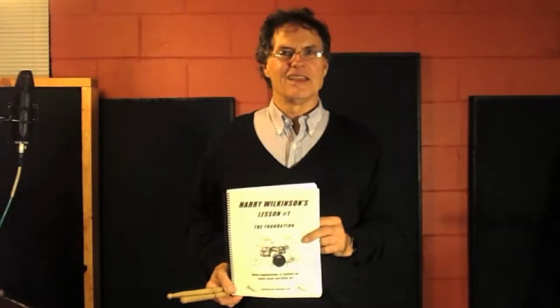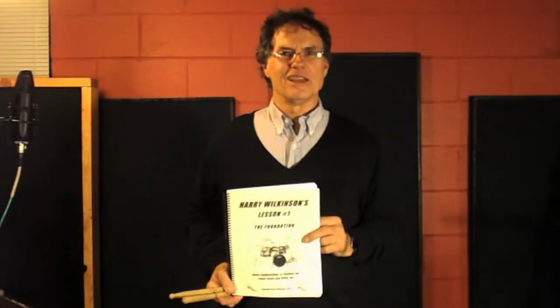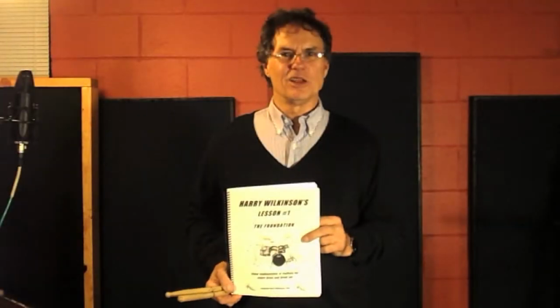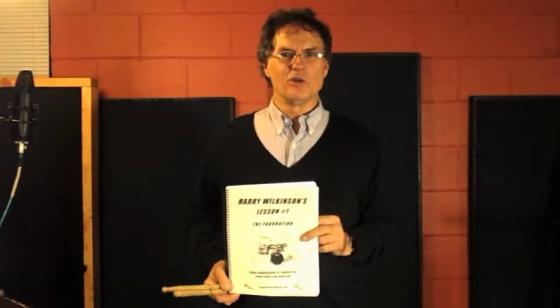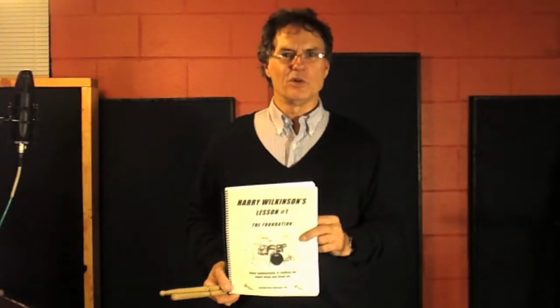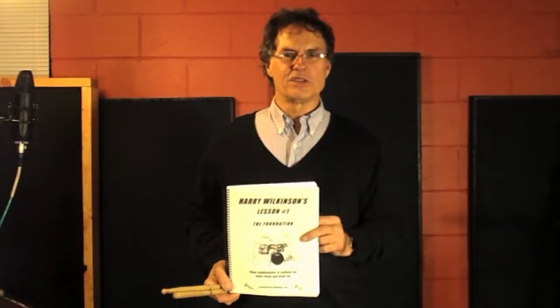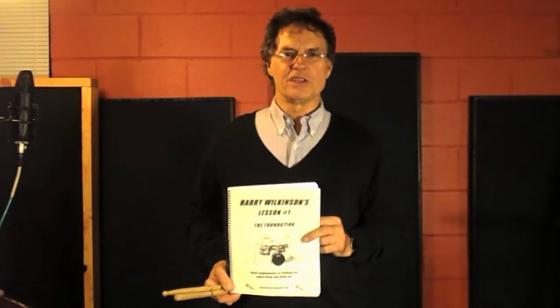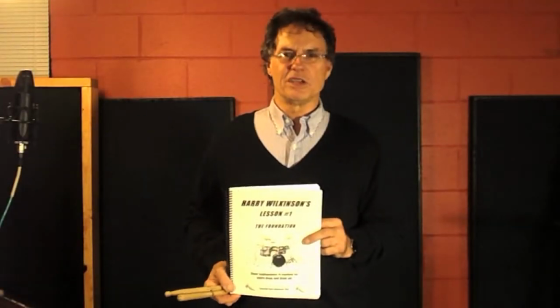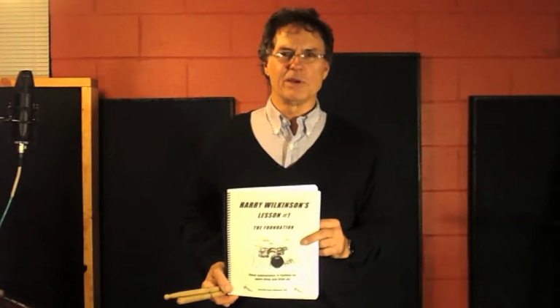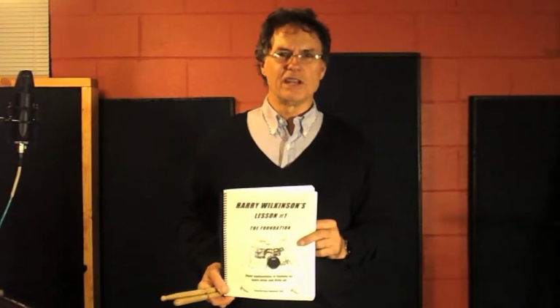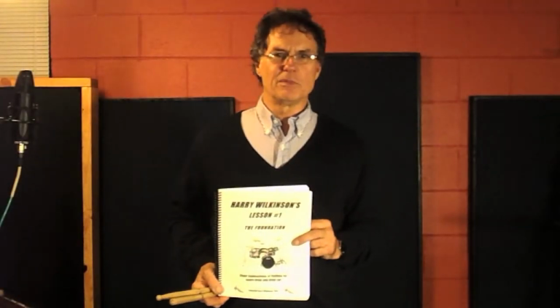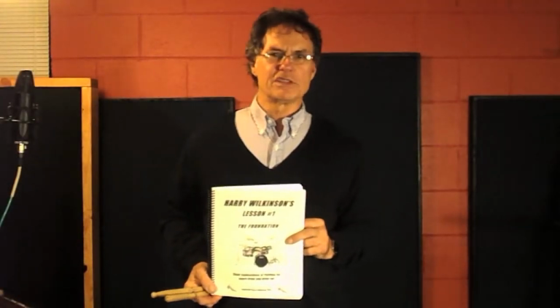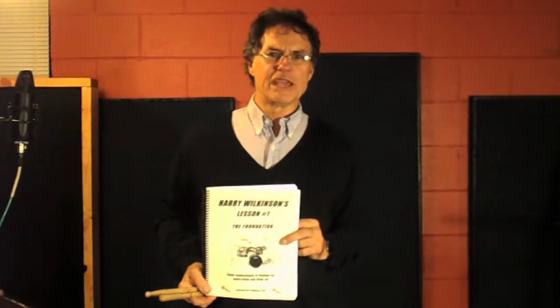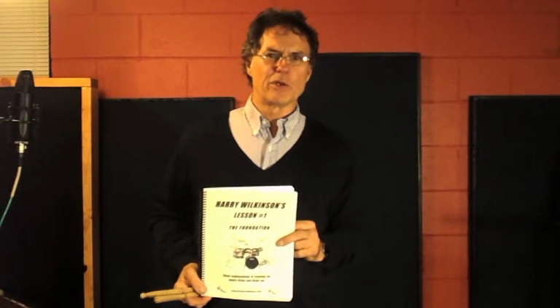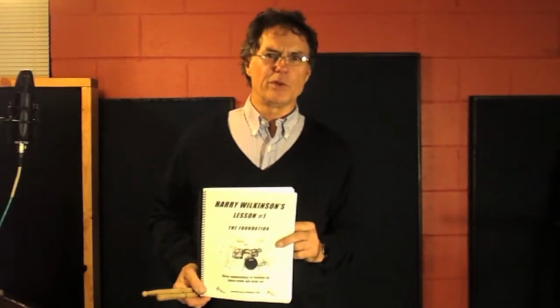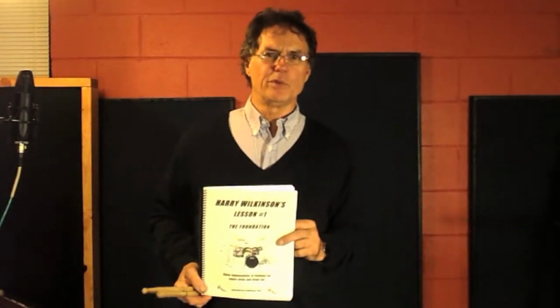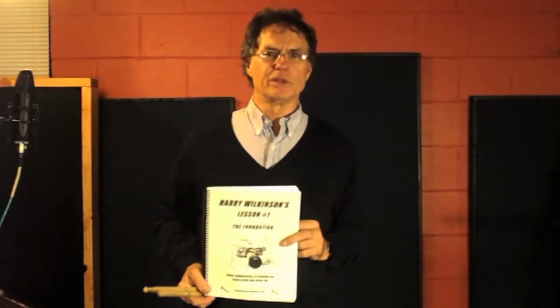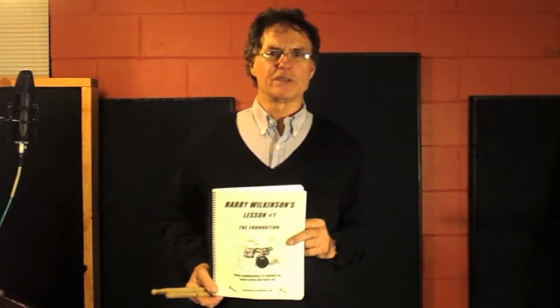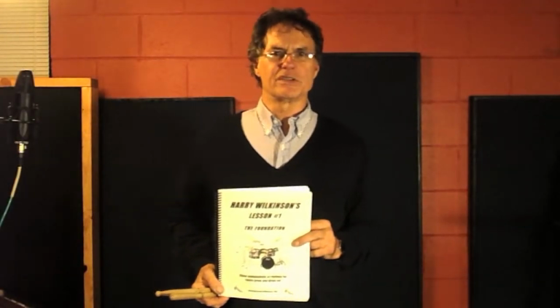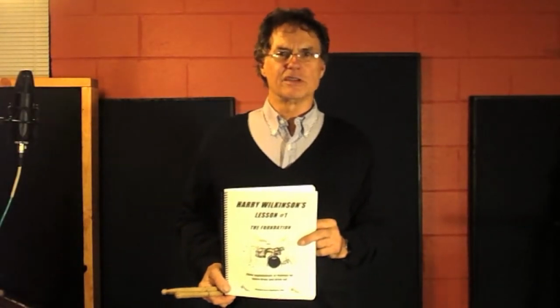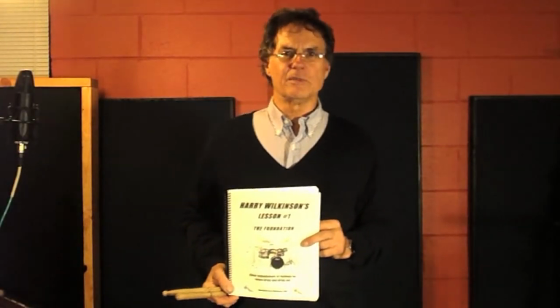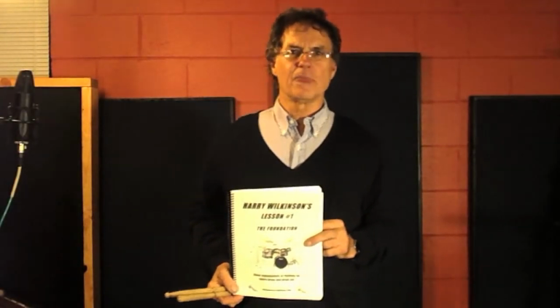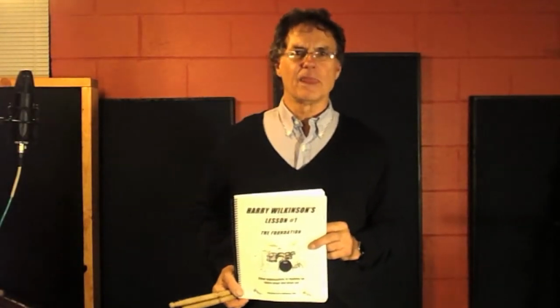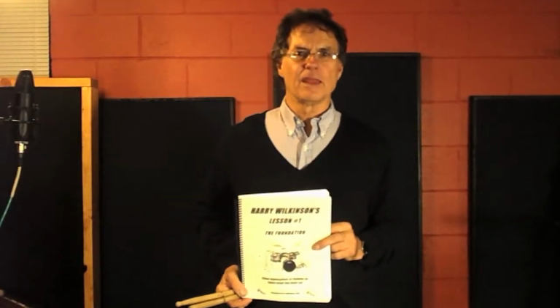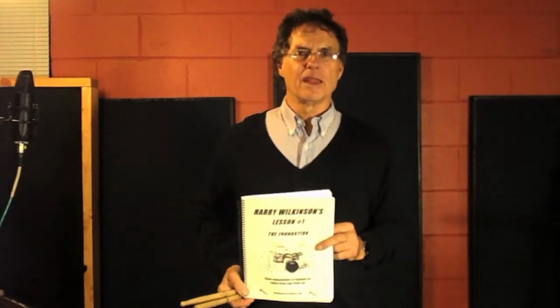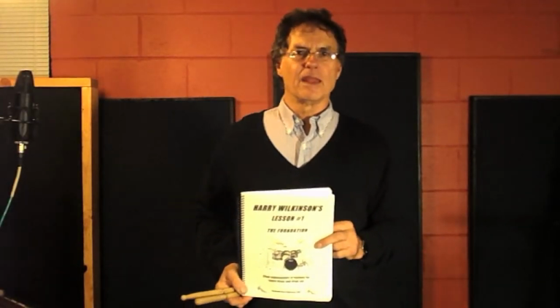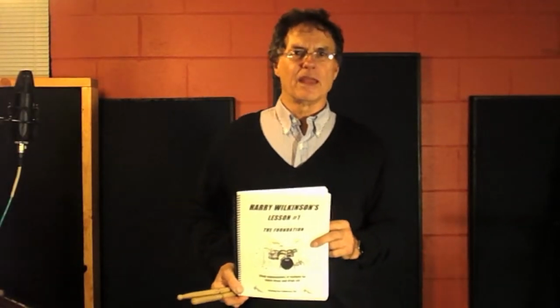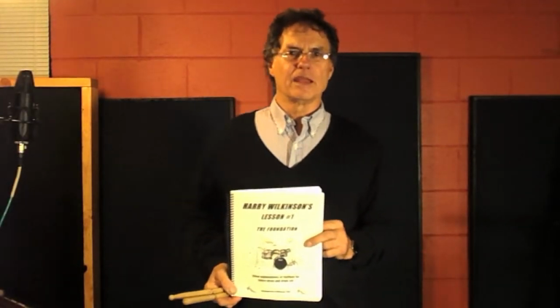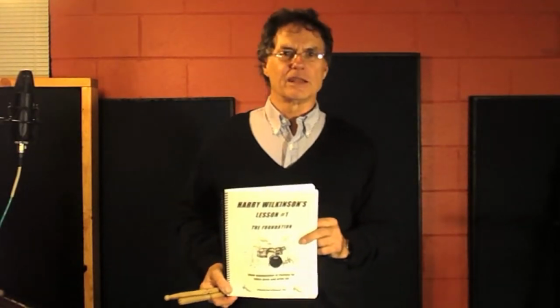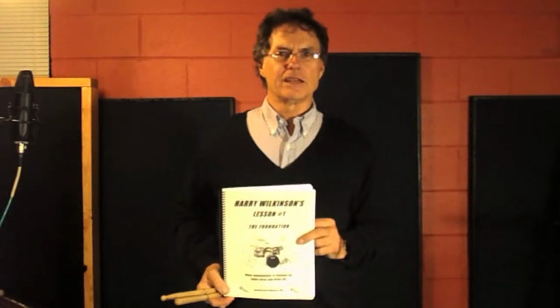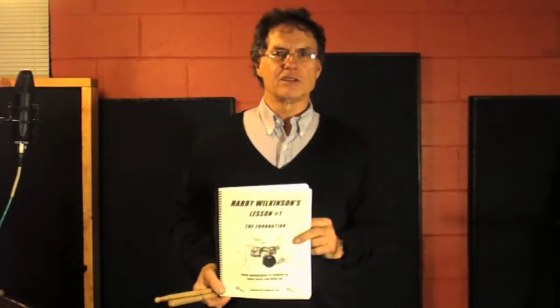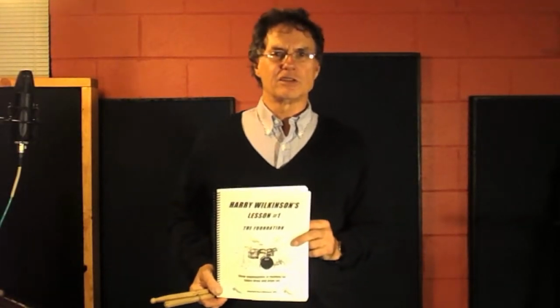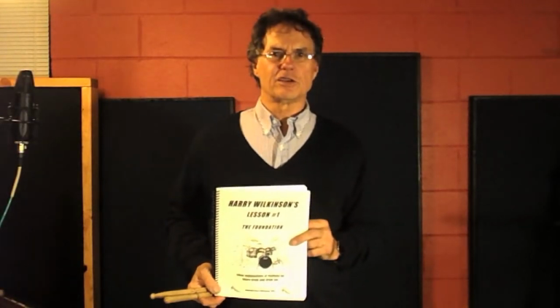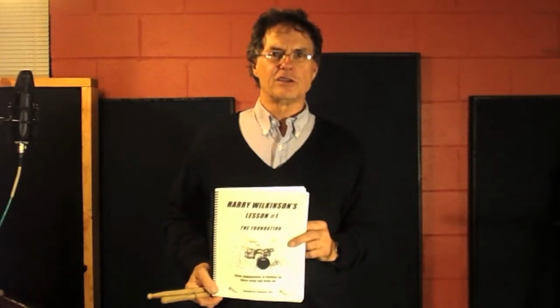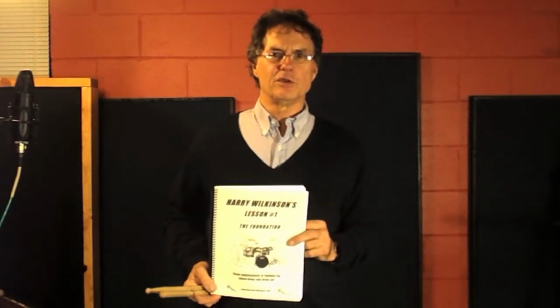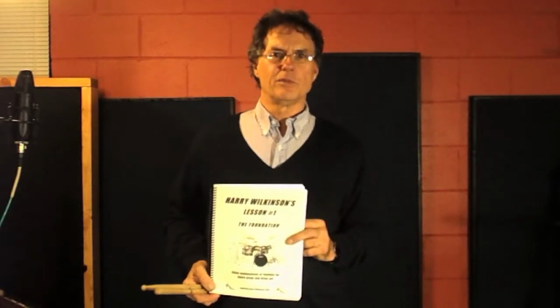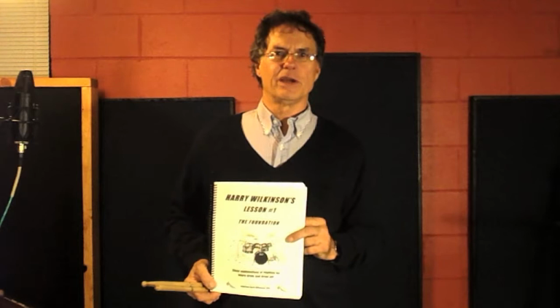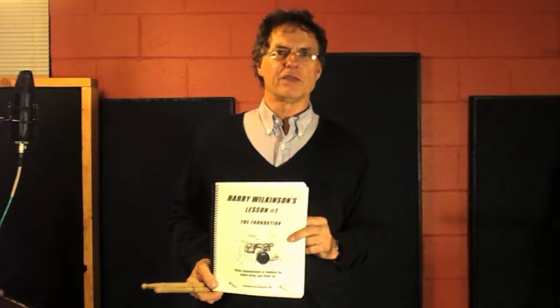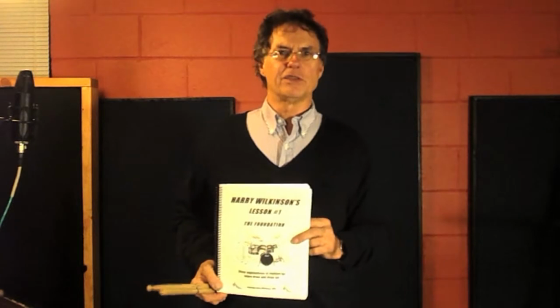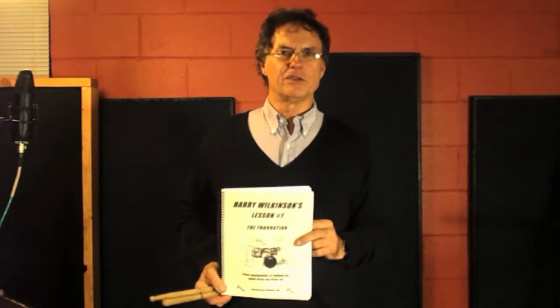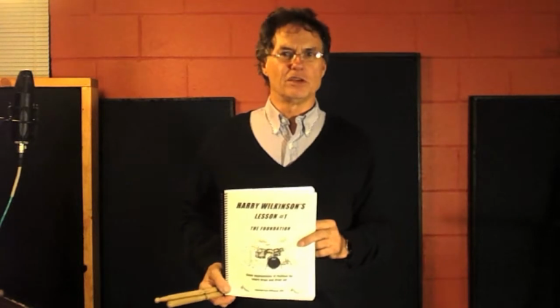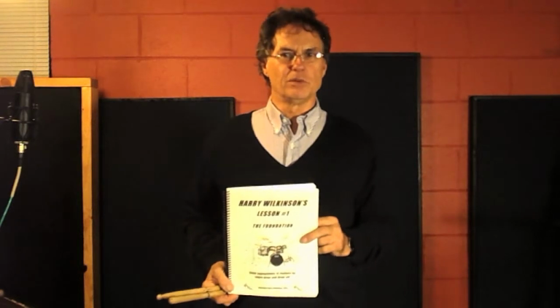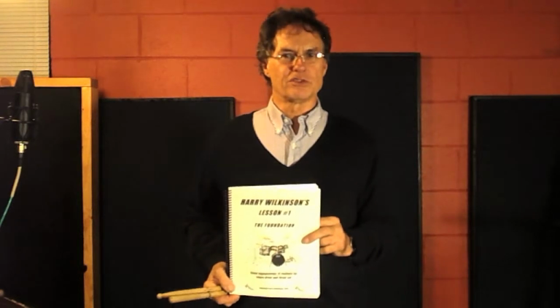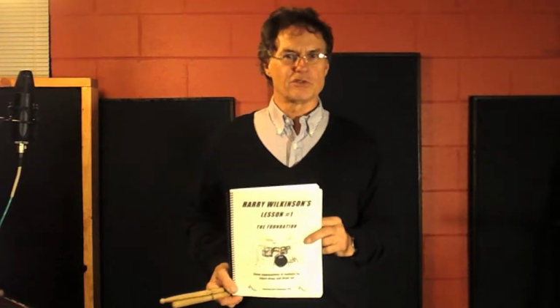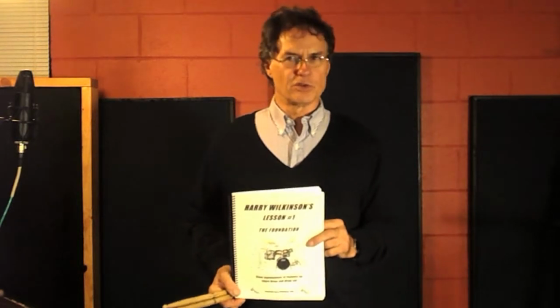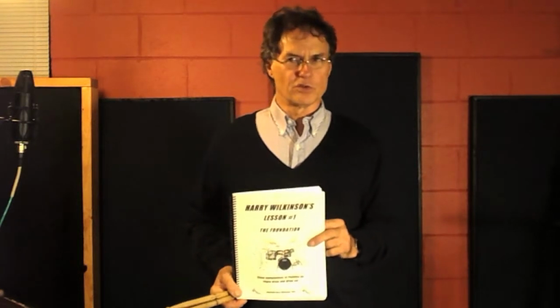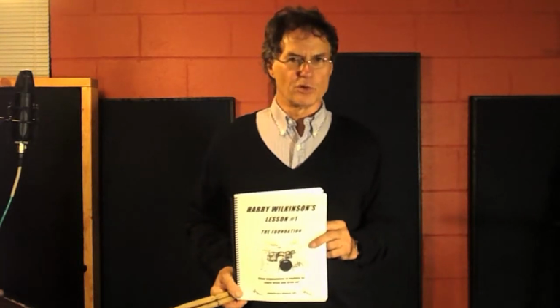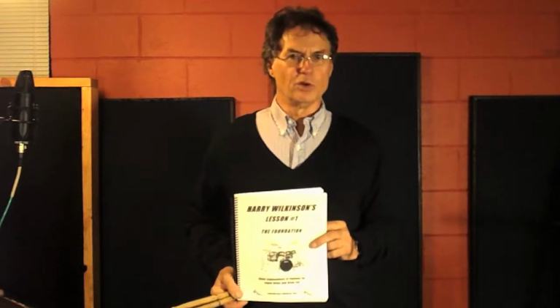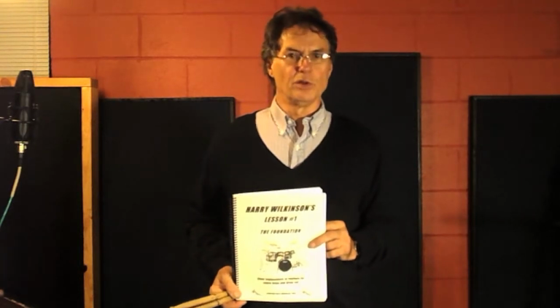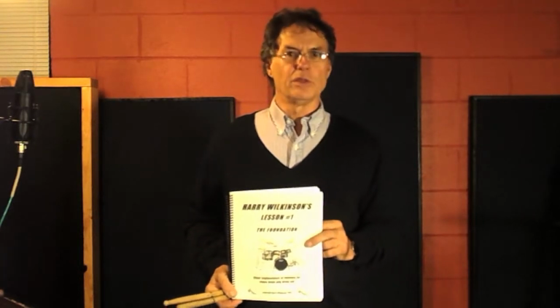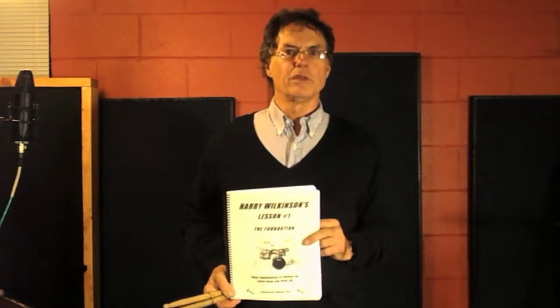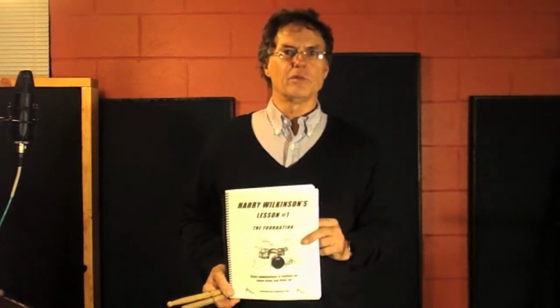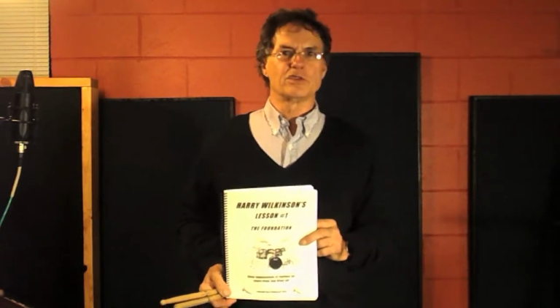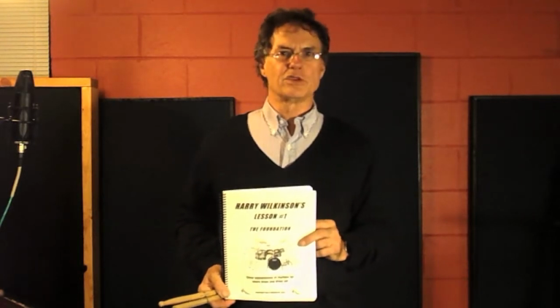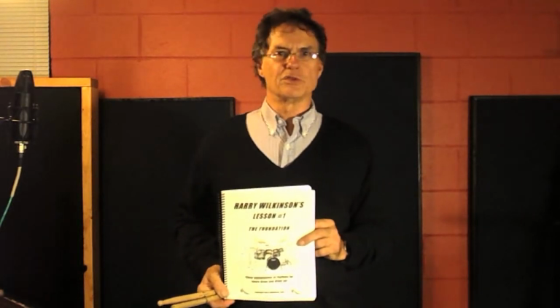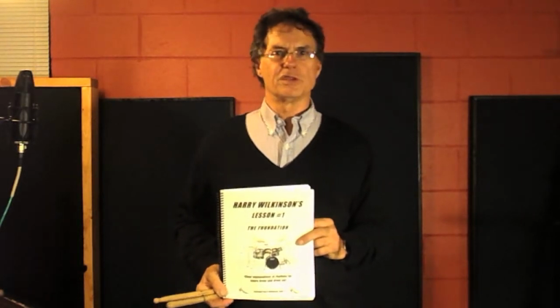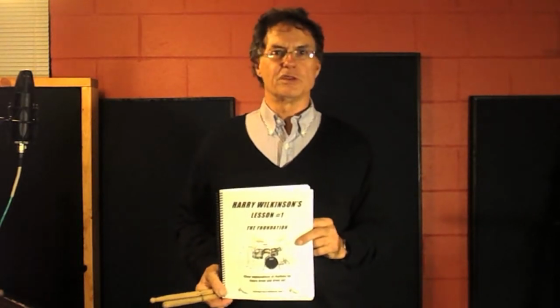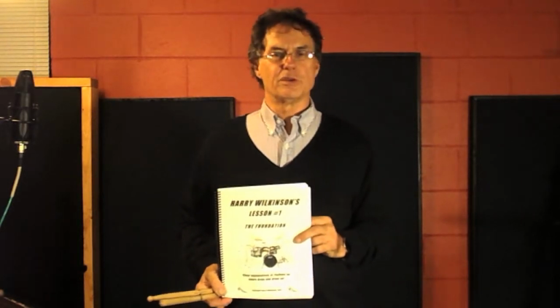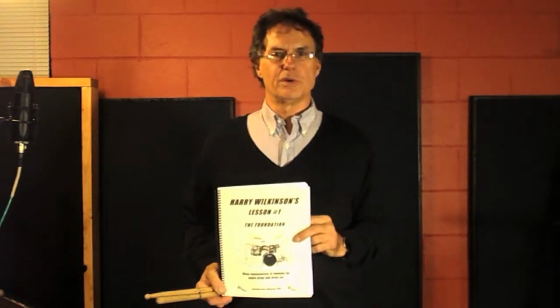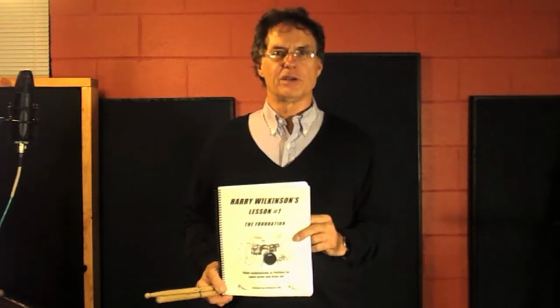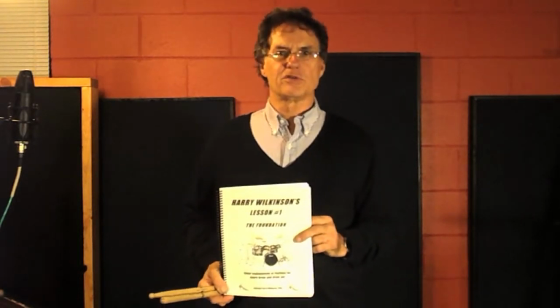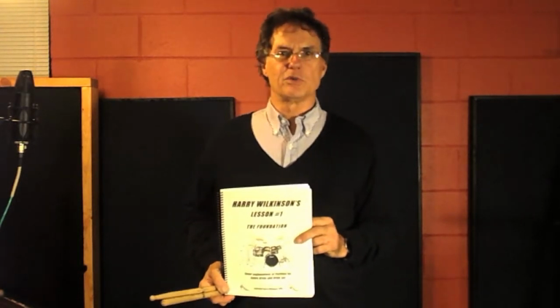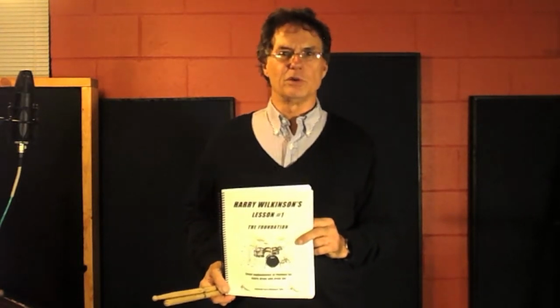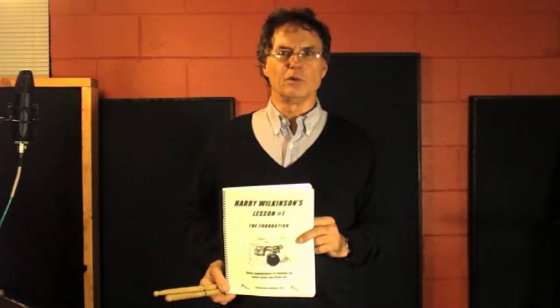Hello, once again, my name is Harry Wilkinson, and I'd like to talk to you about the double stroke roll, which goes into the buzz roll.